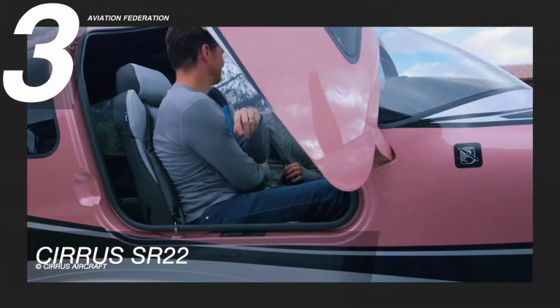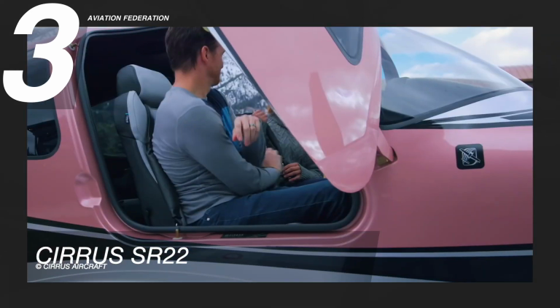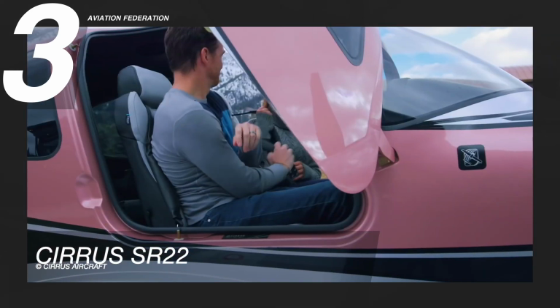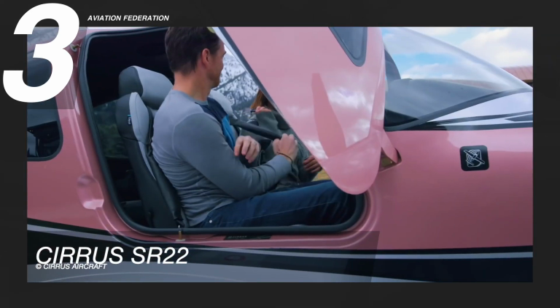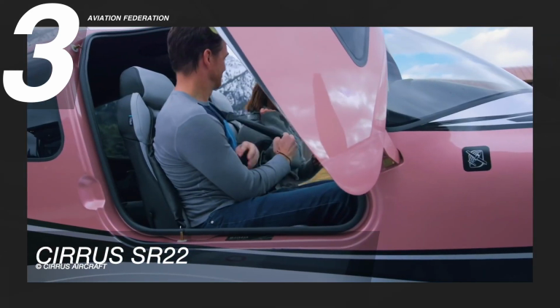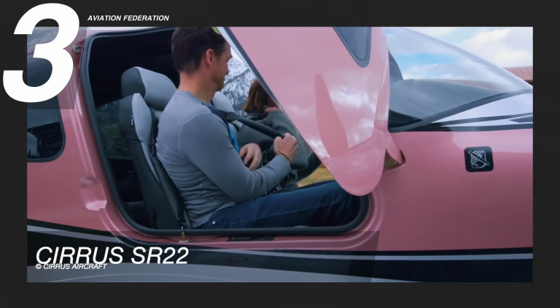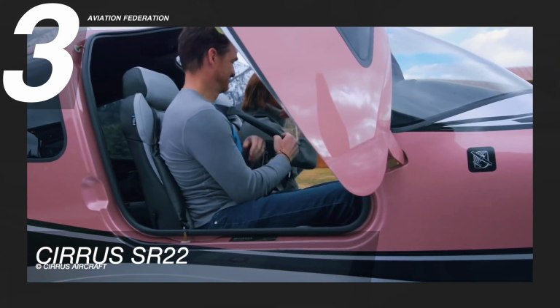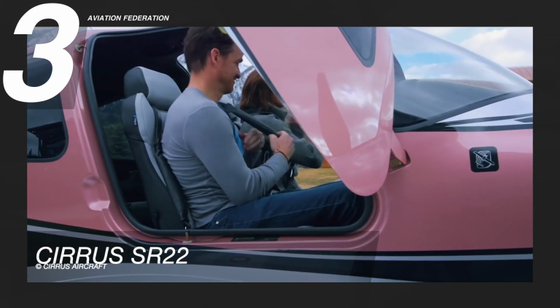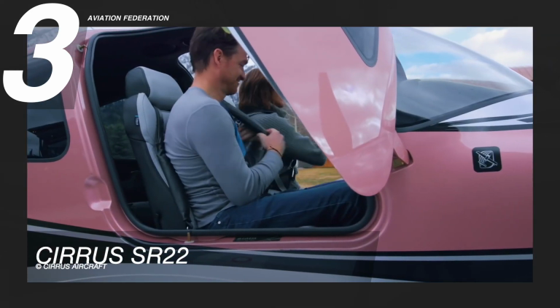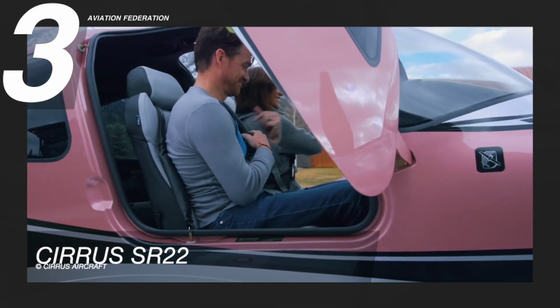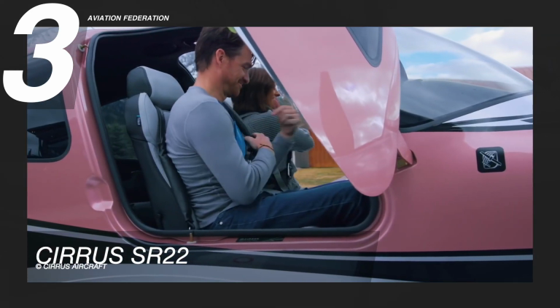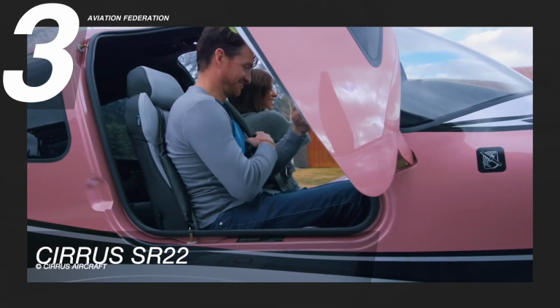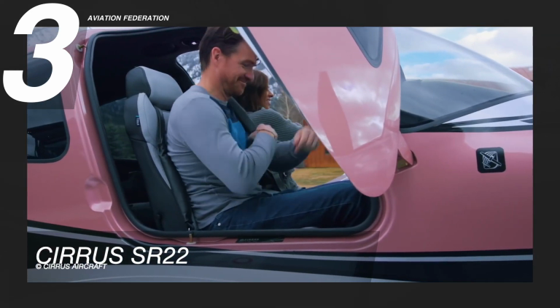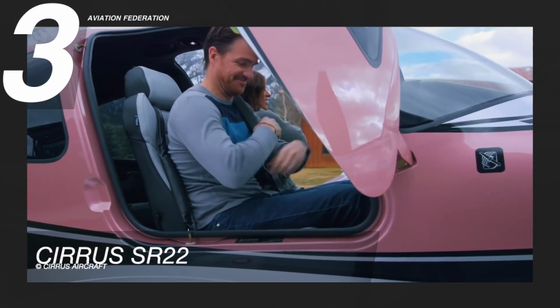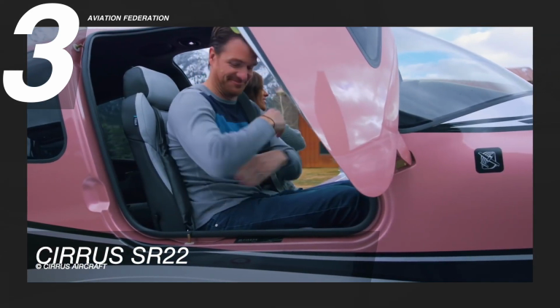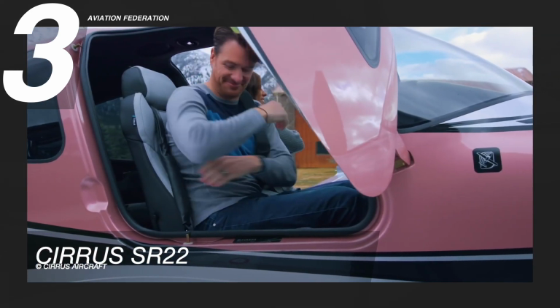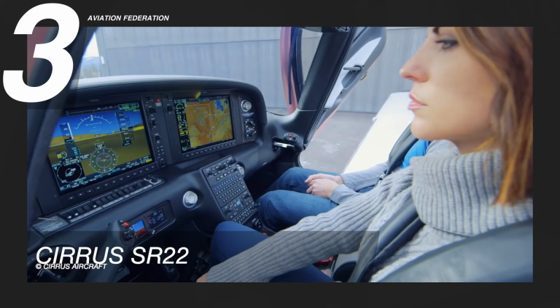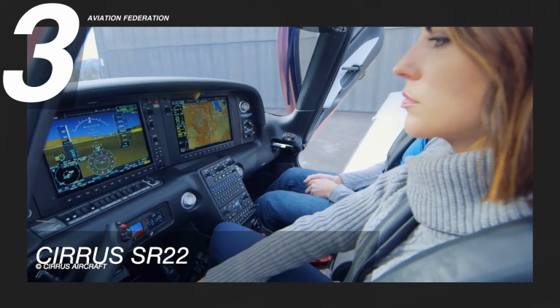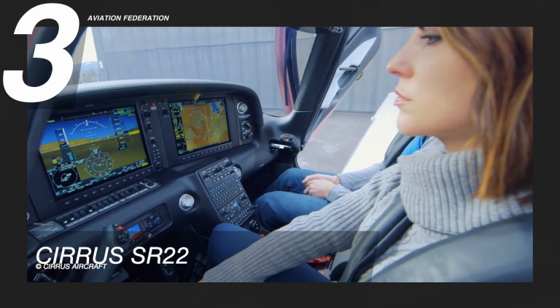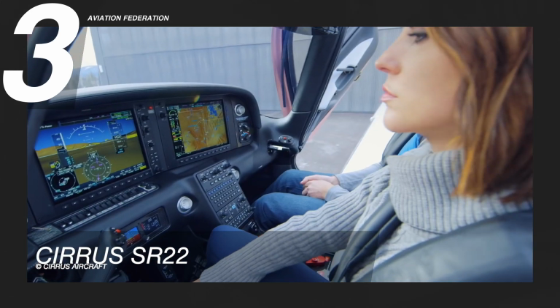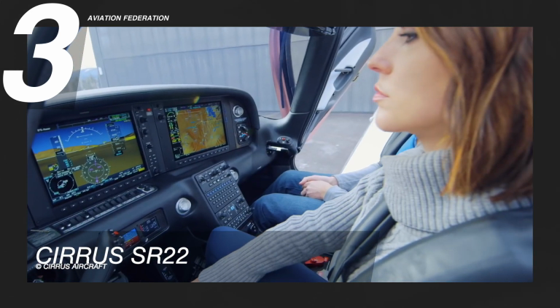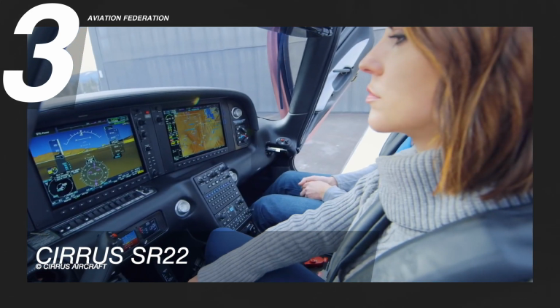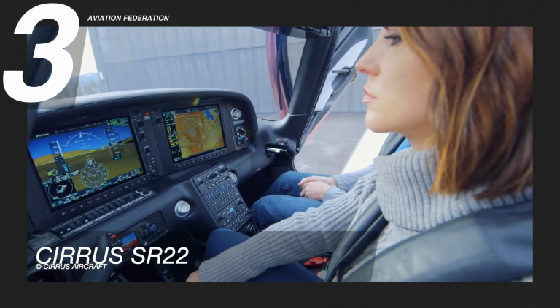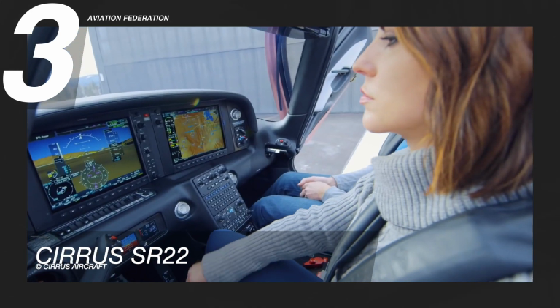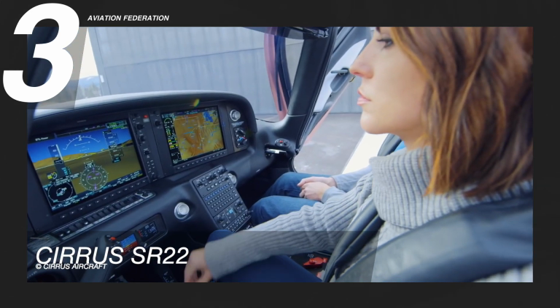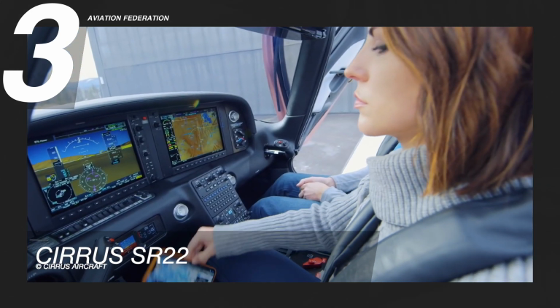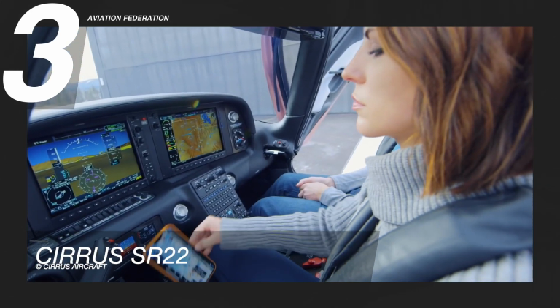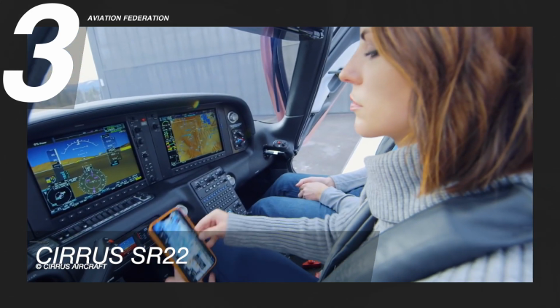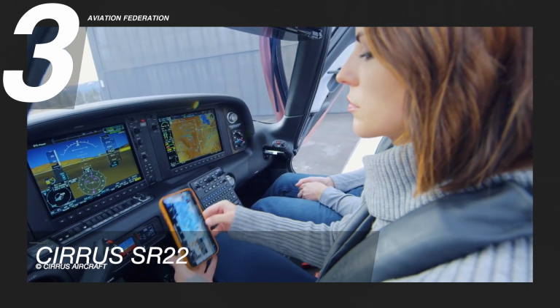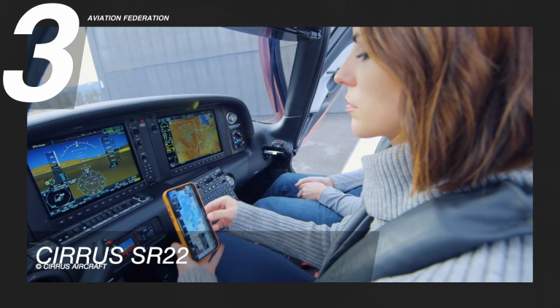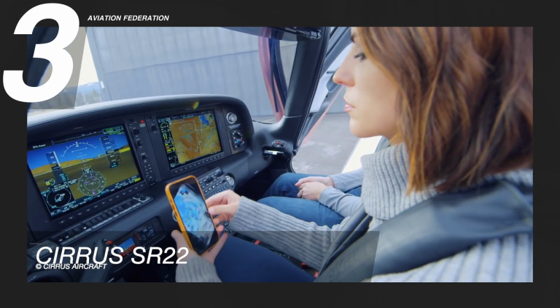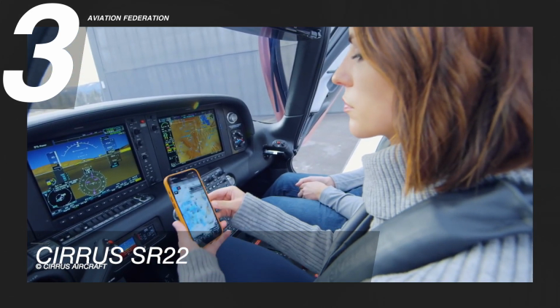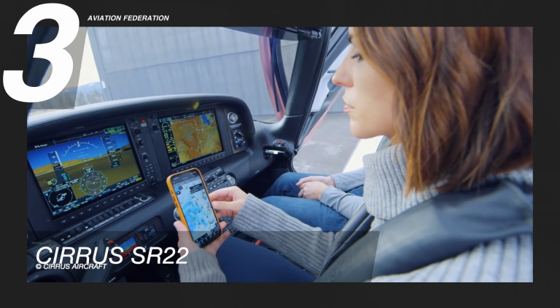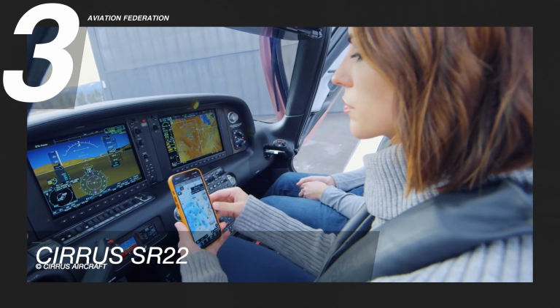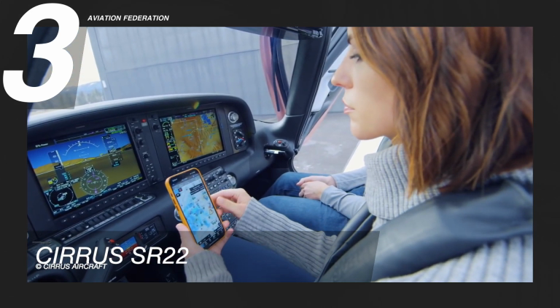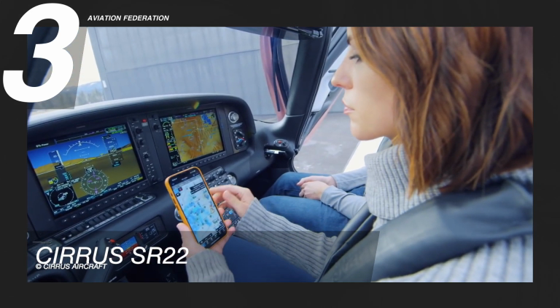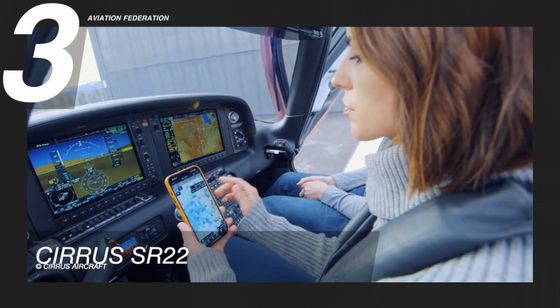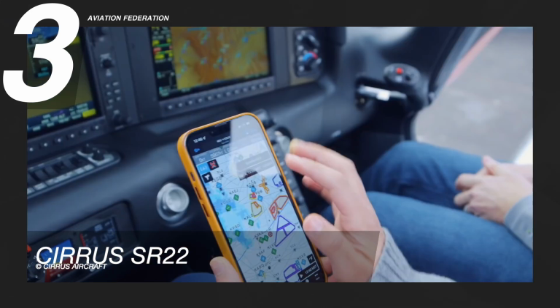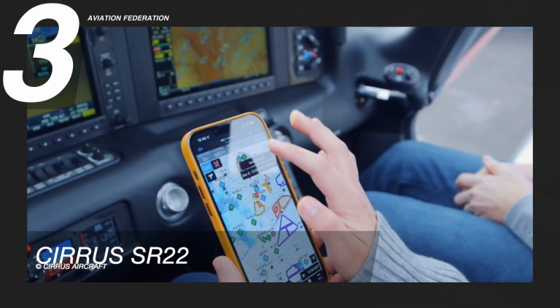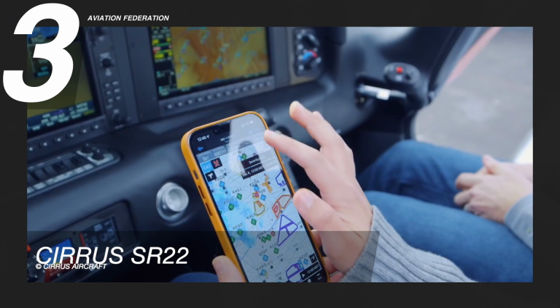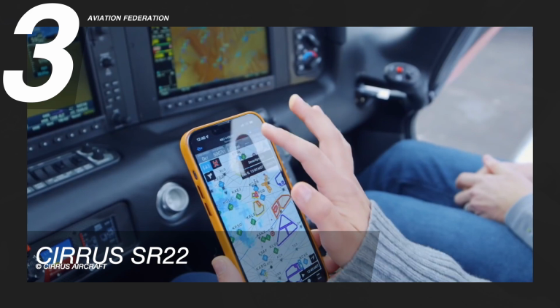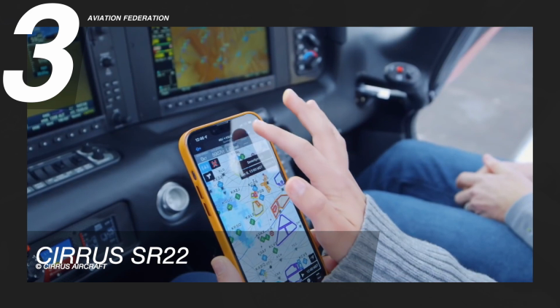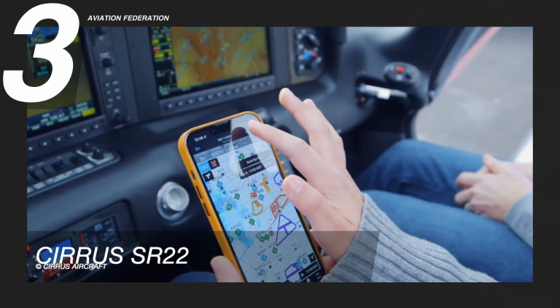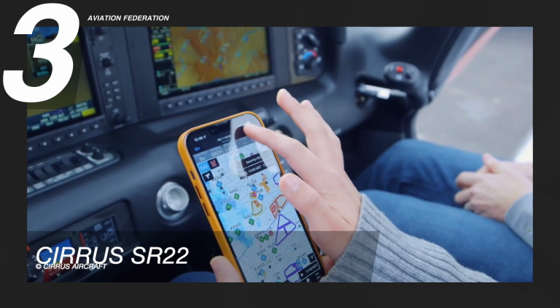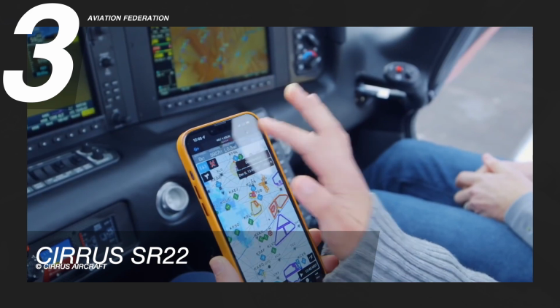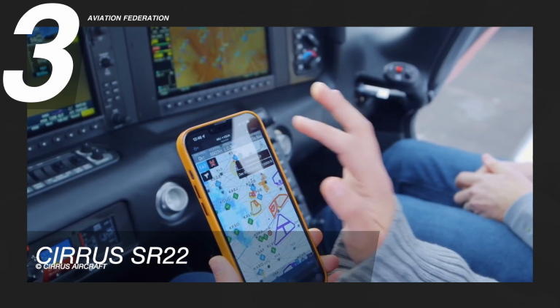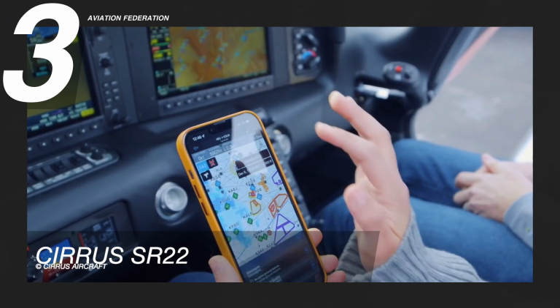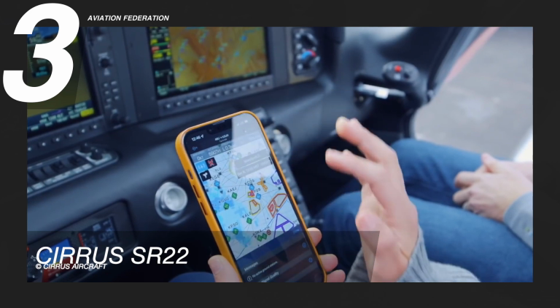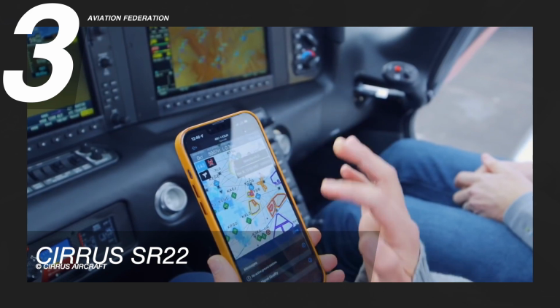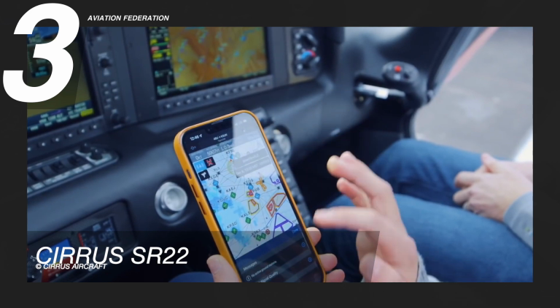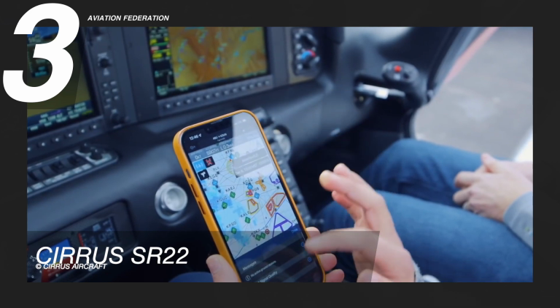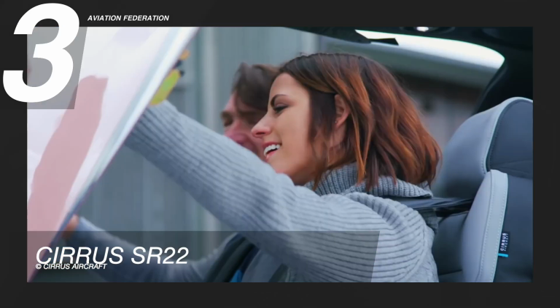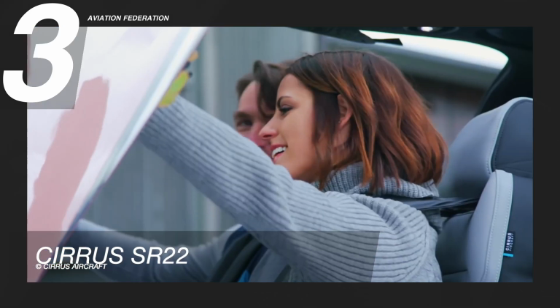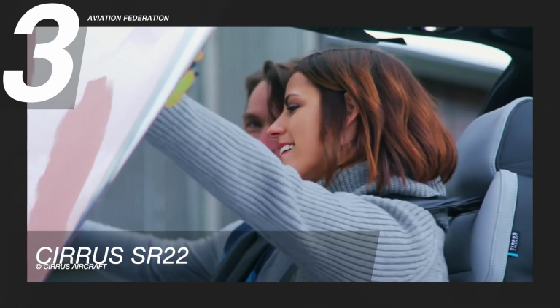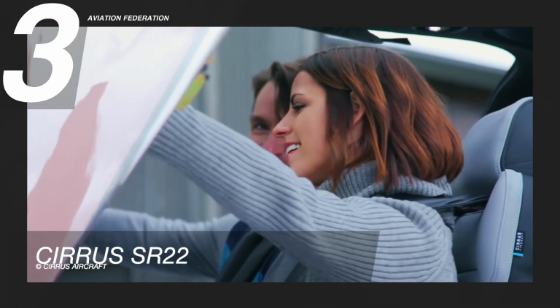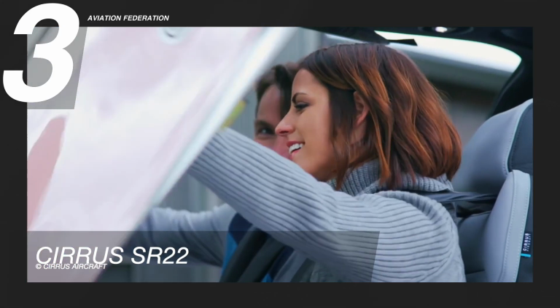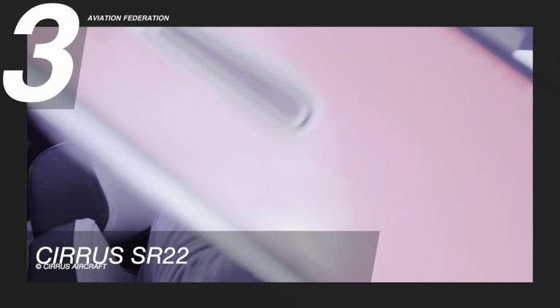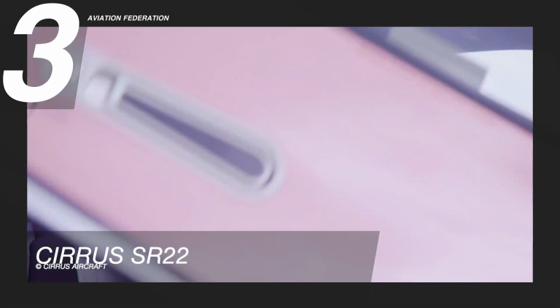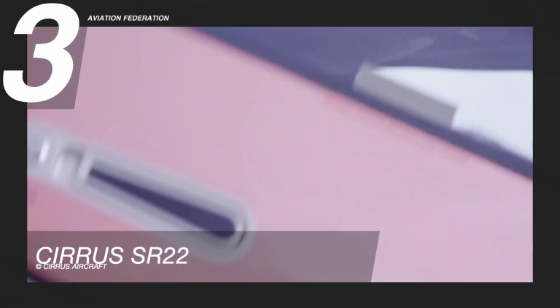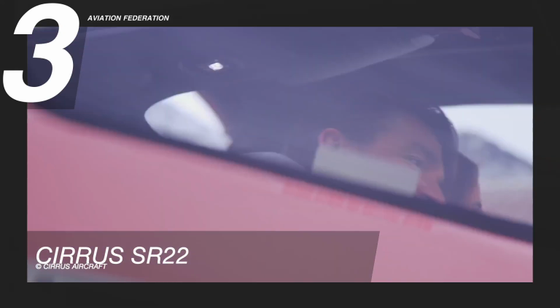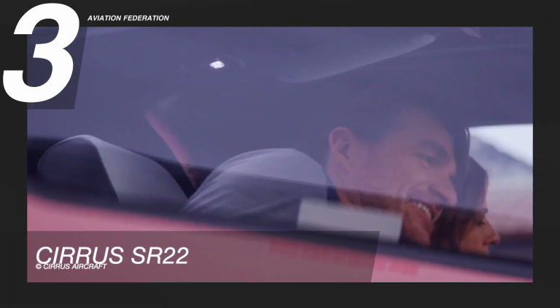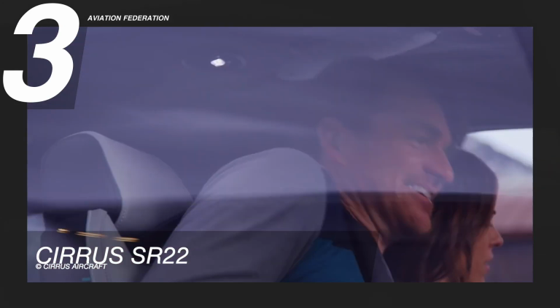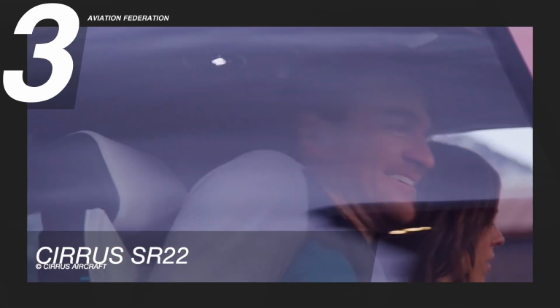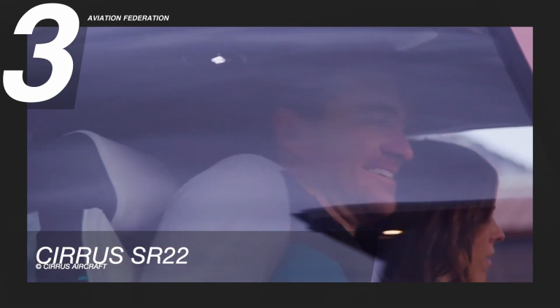The model has a useful load of 1,328 pounds and takes off at 1,082 feet.